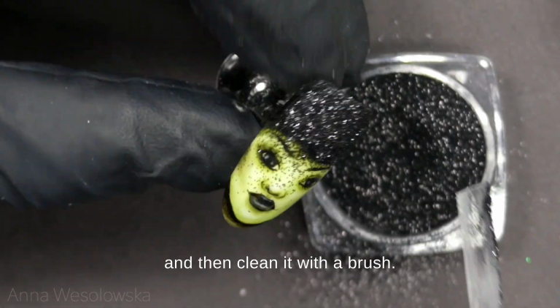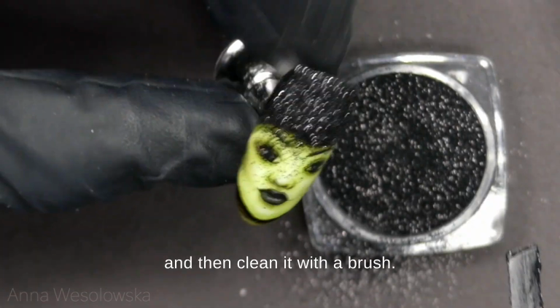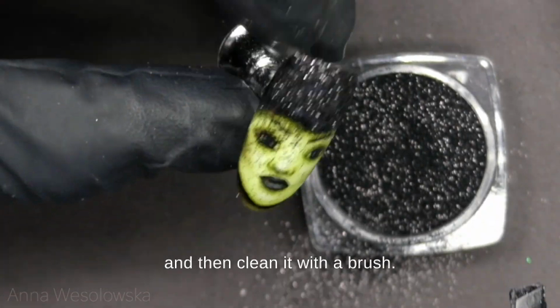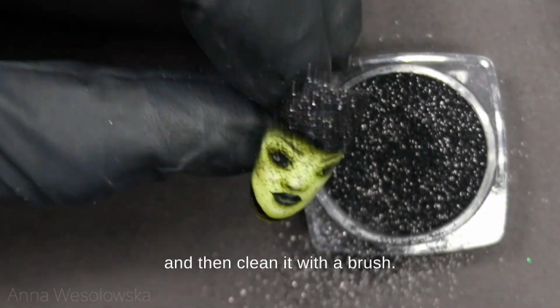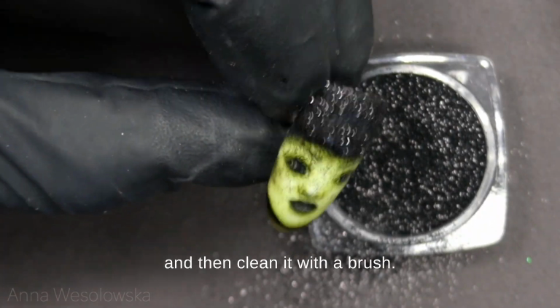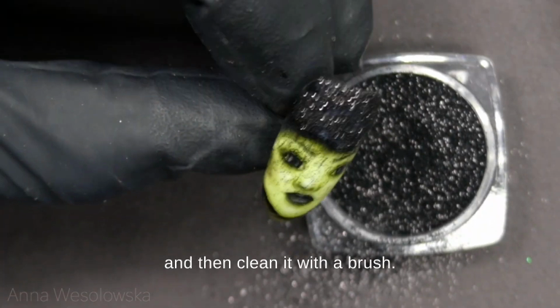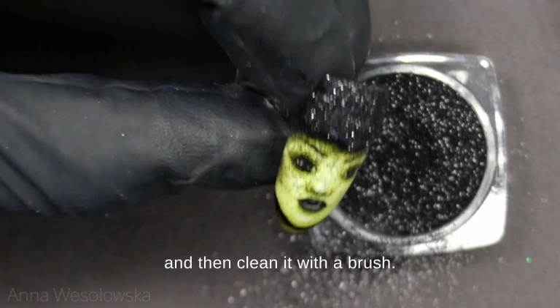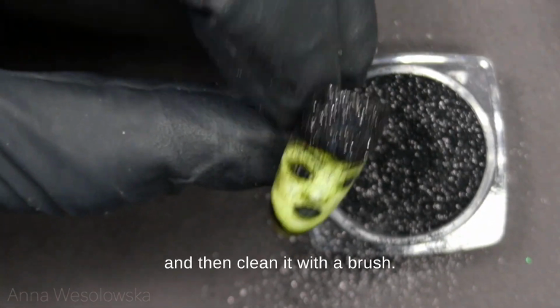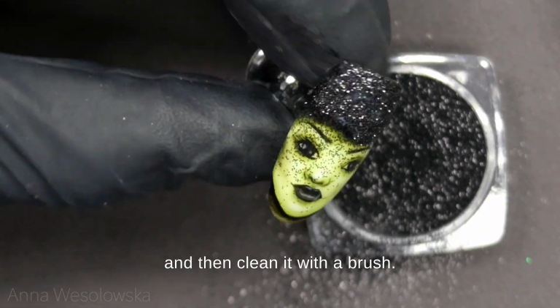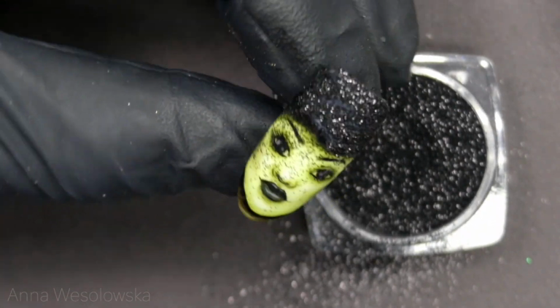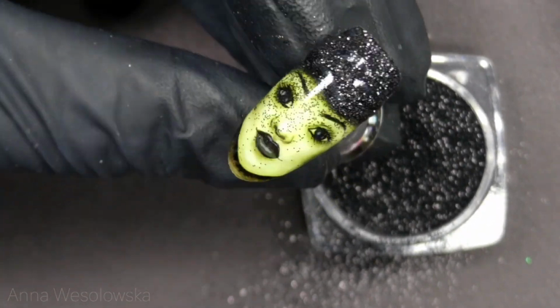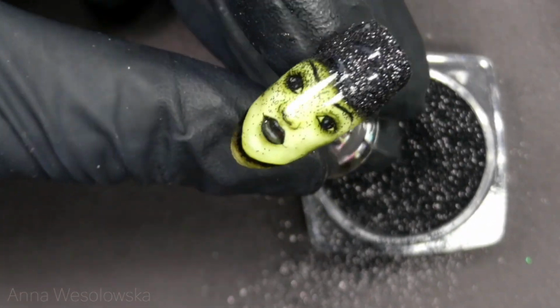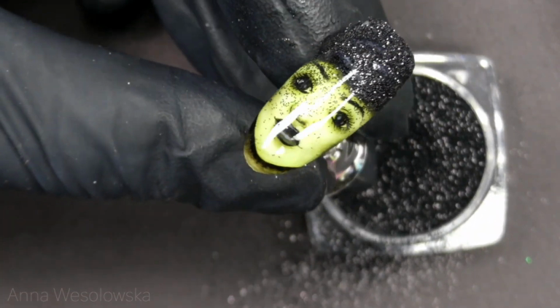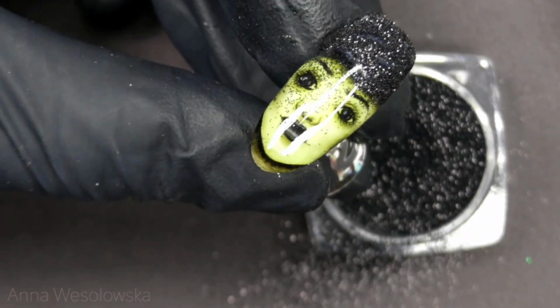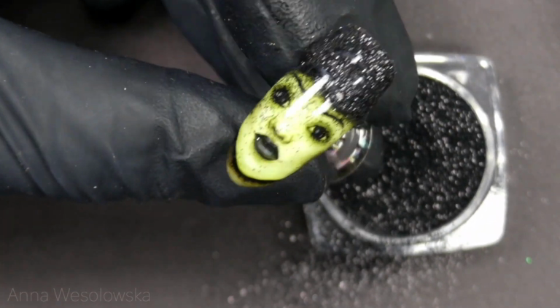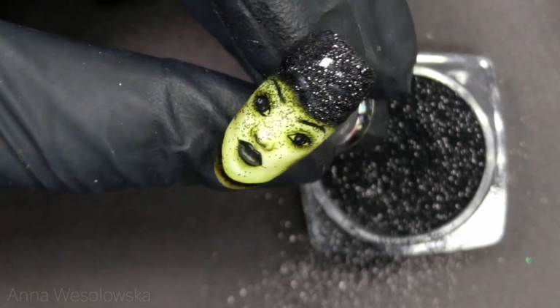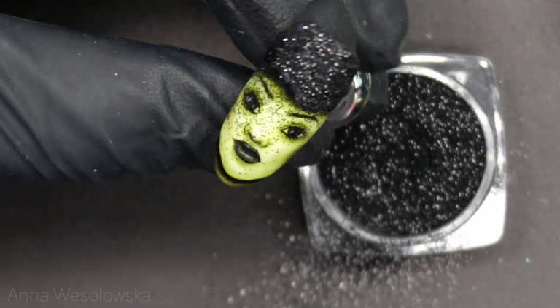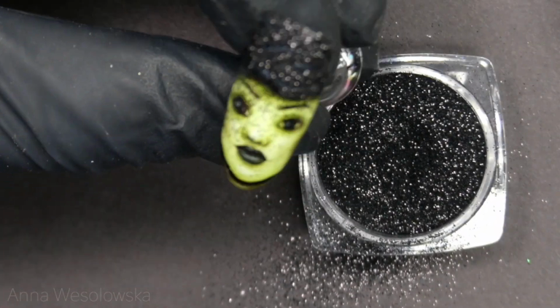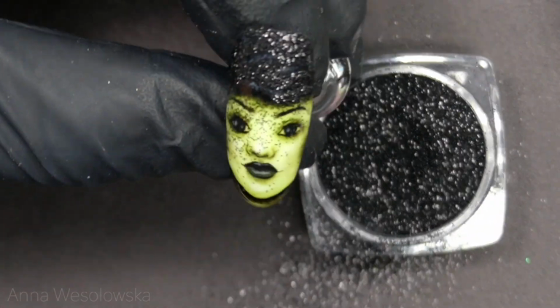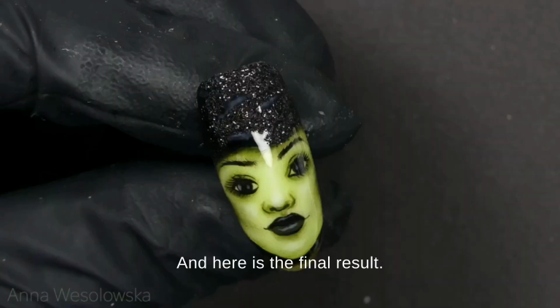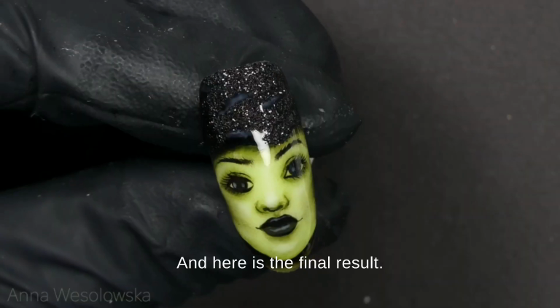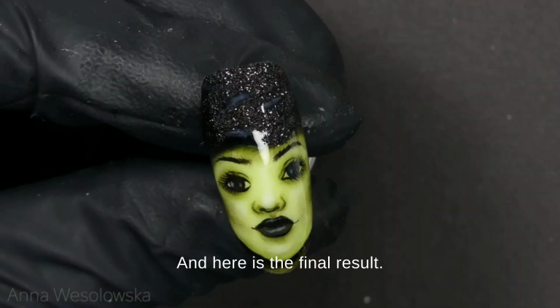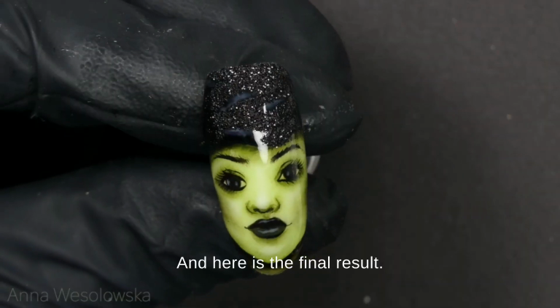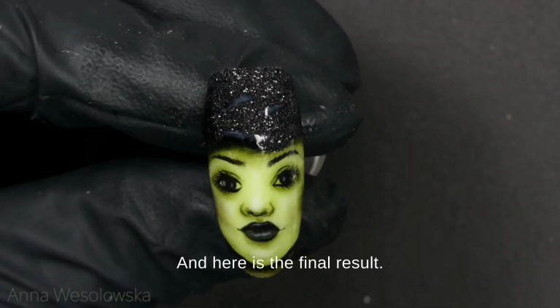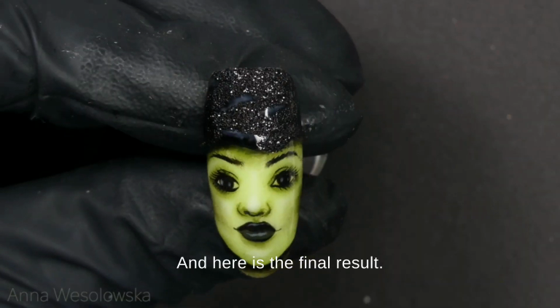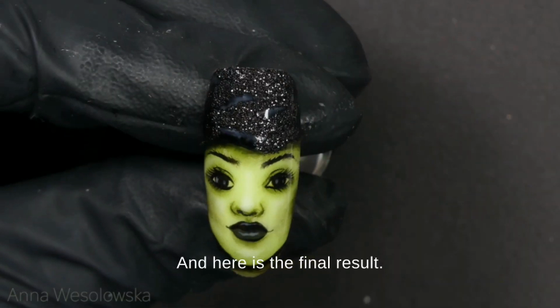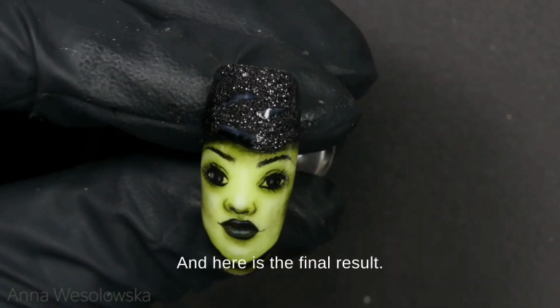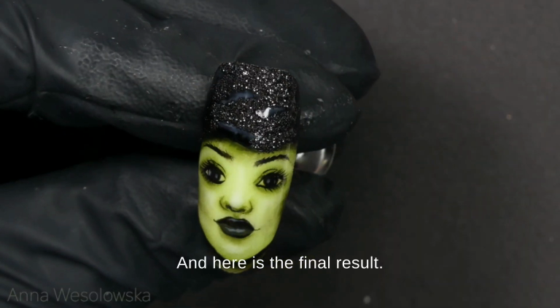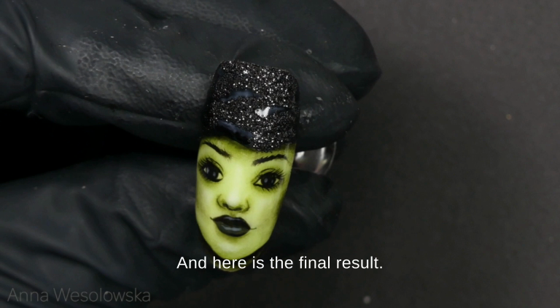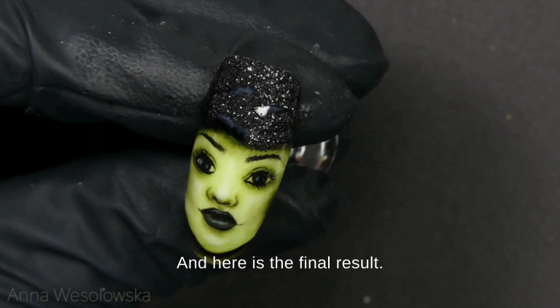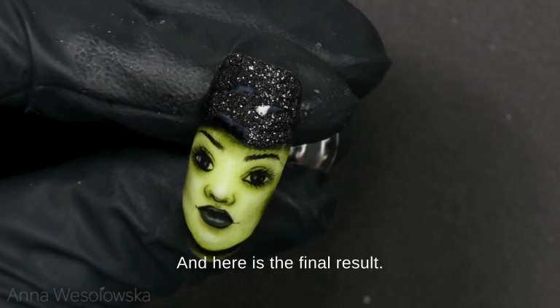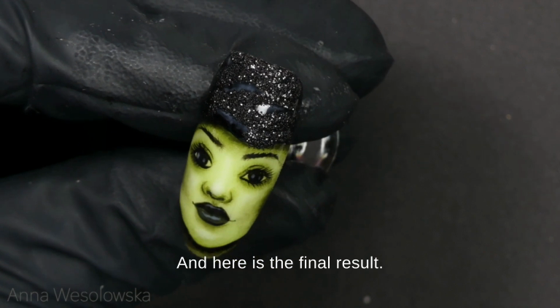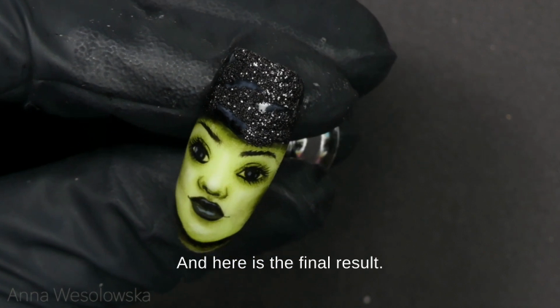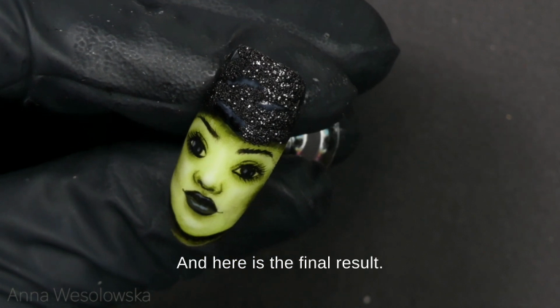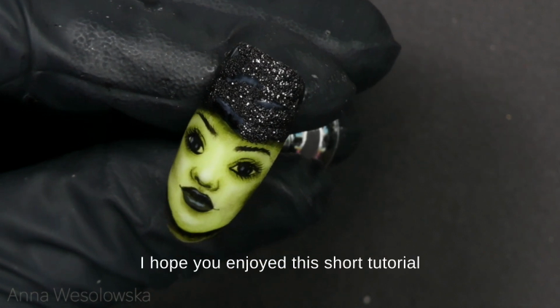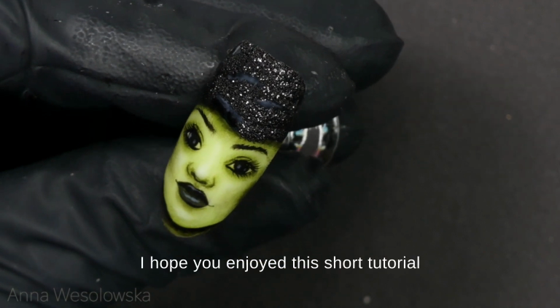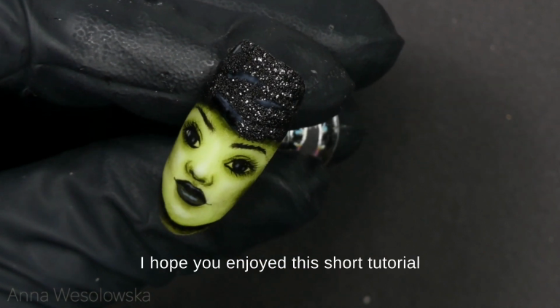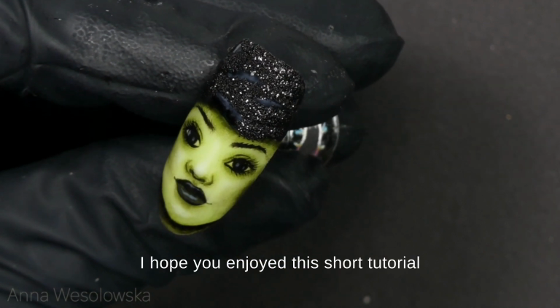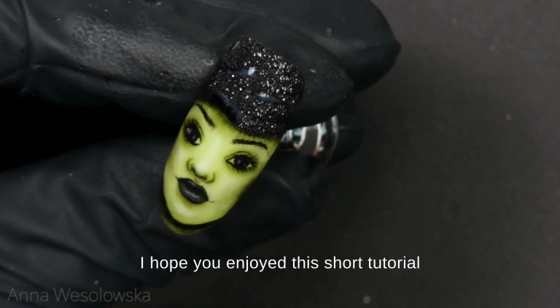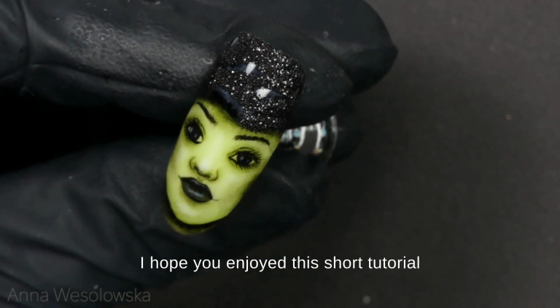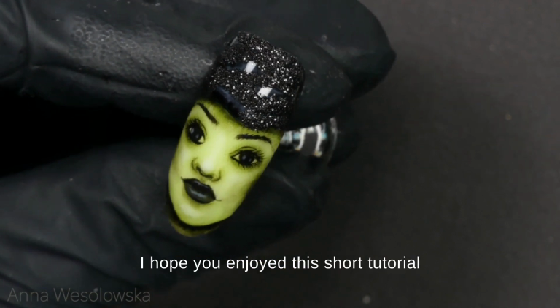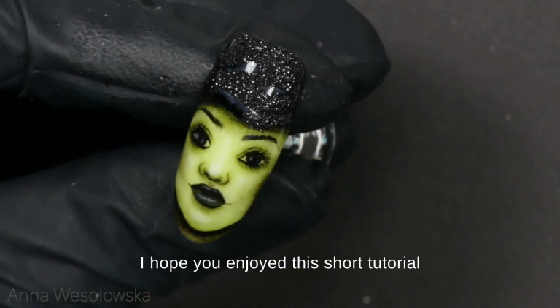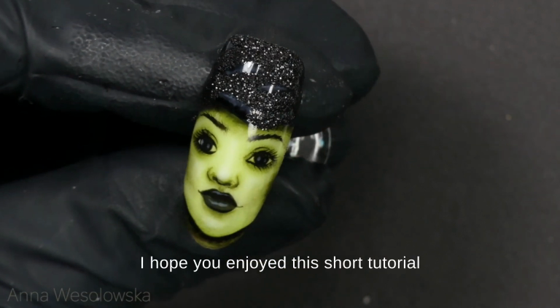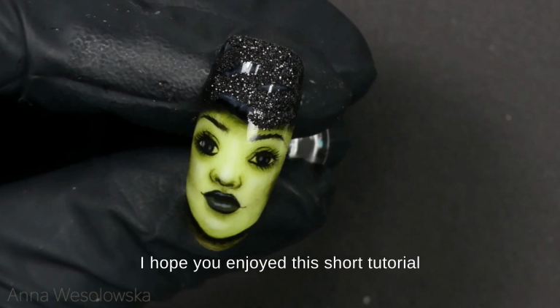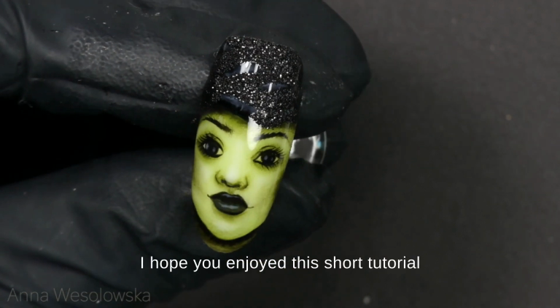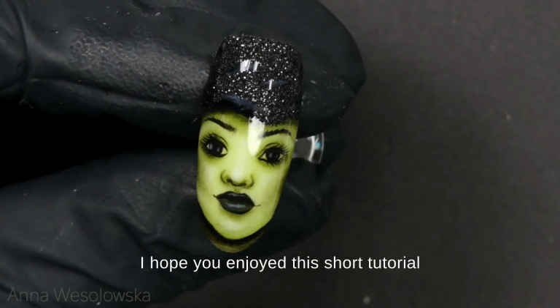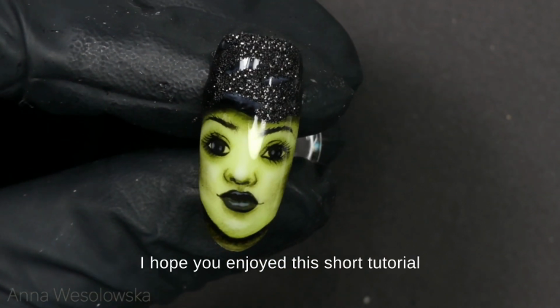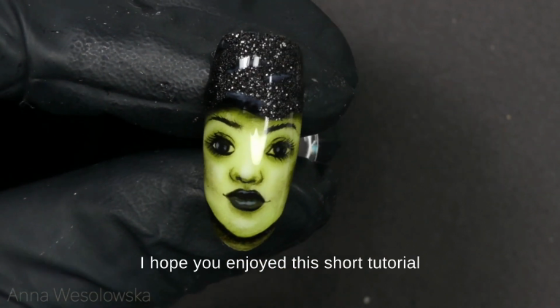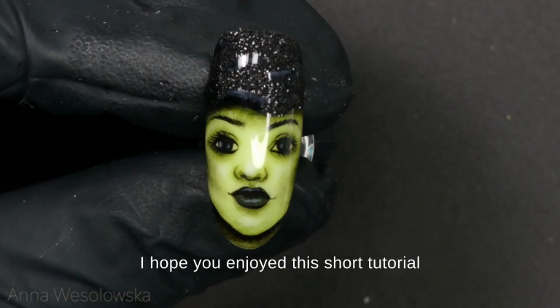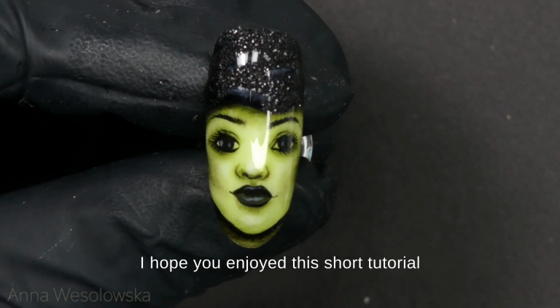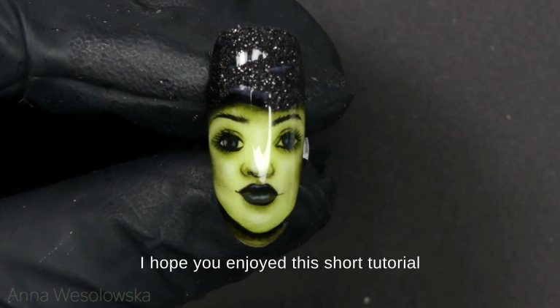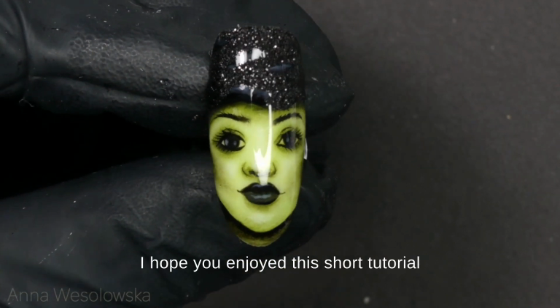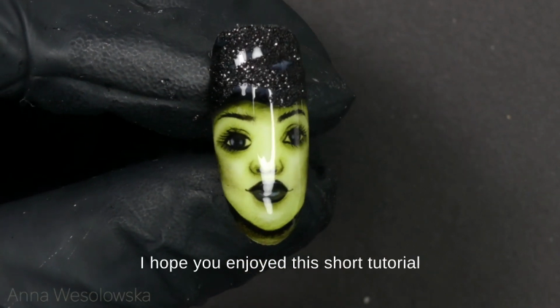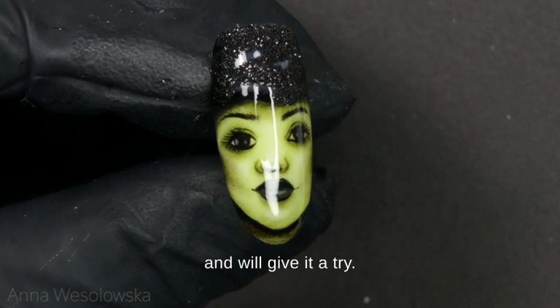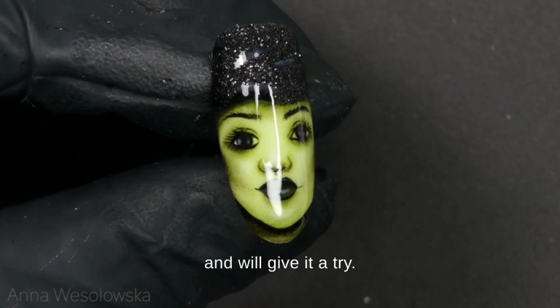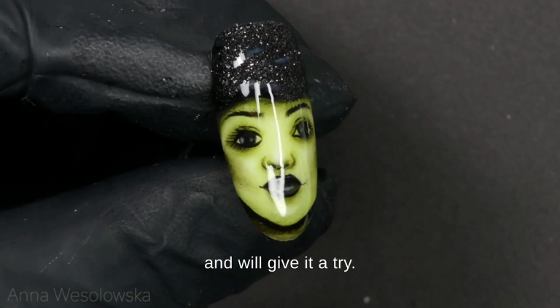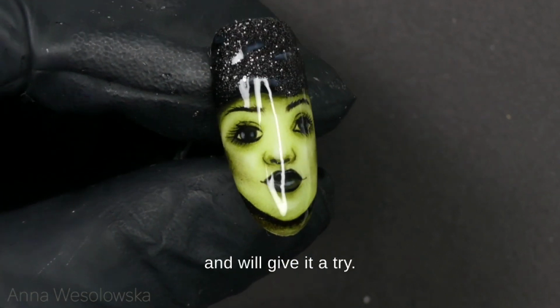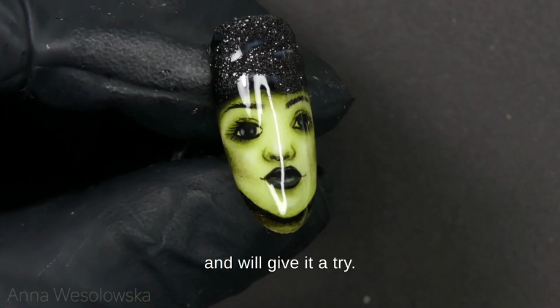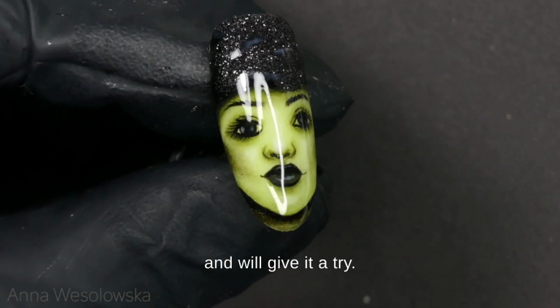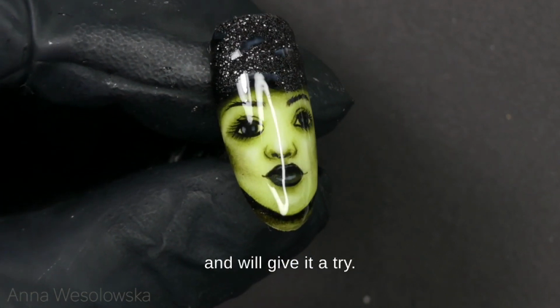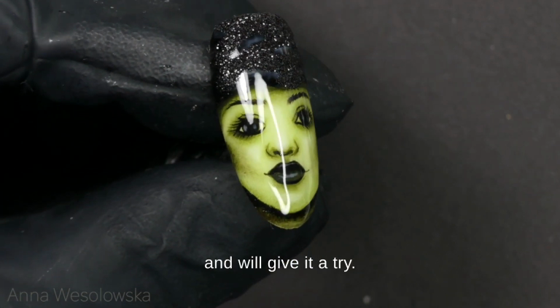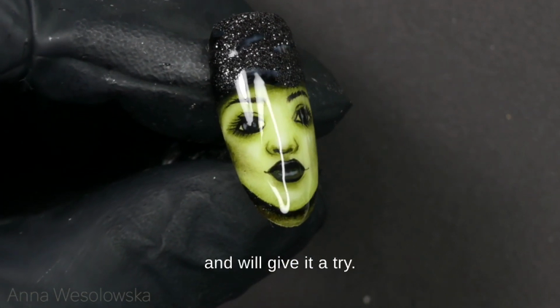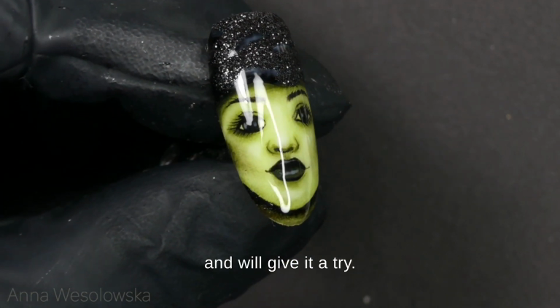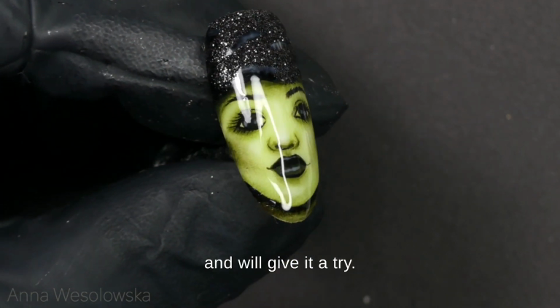Then clean with the brush and here is the final result. I hope you enjoyed this short tutorial and will give it a try.